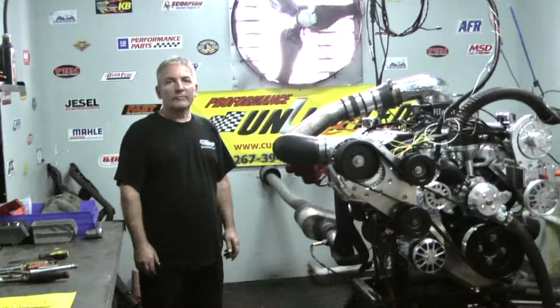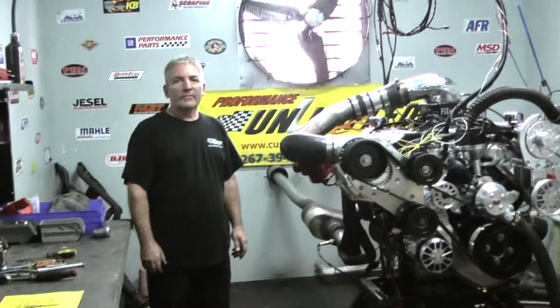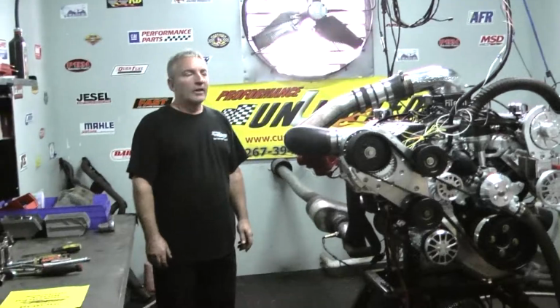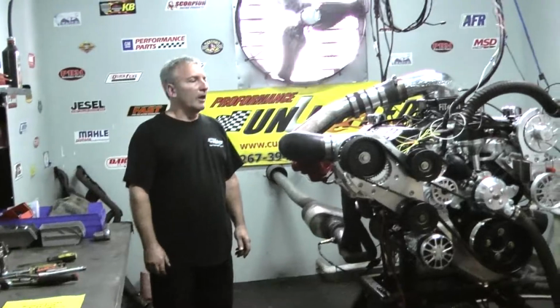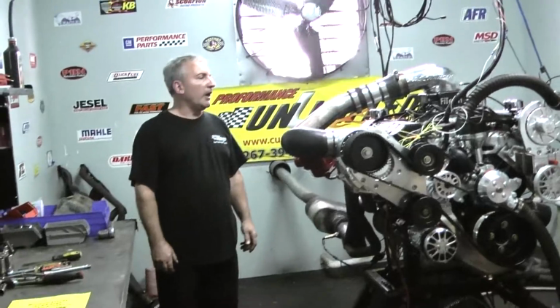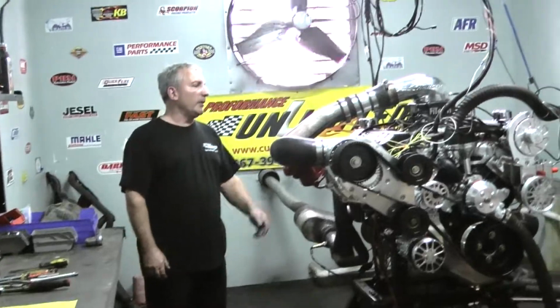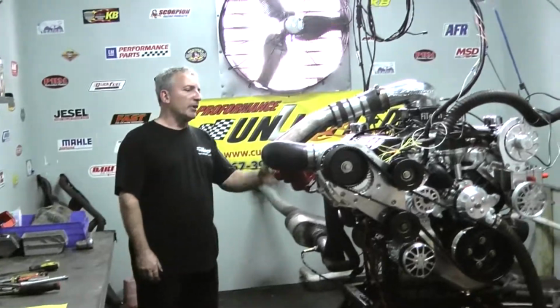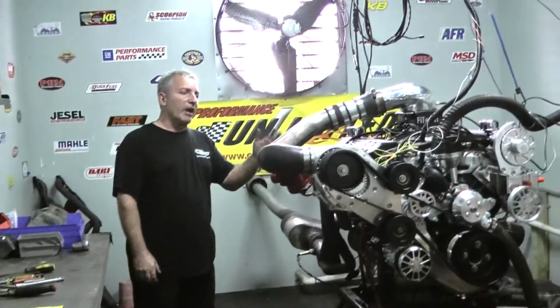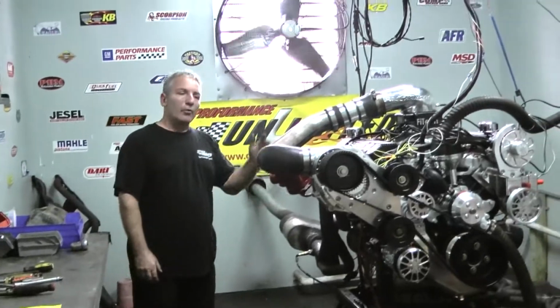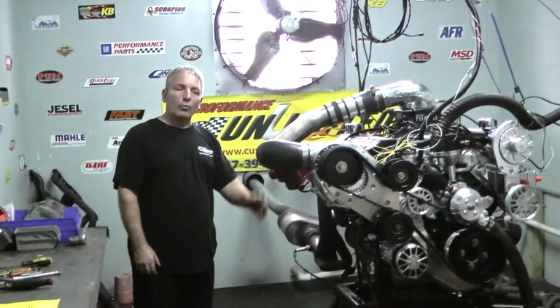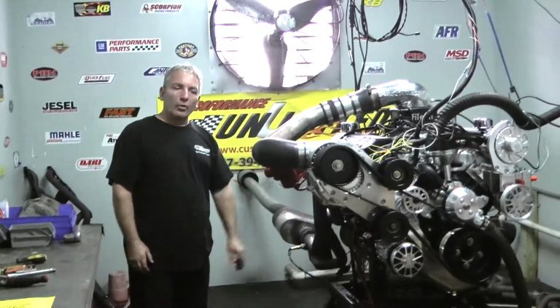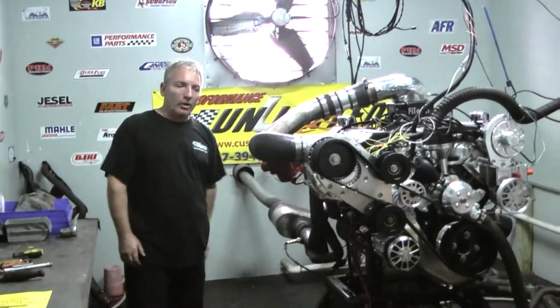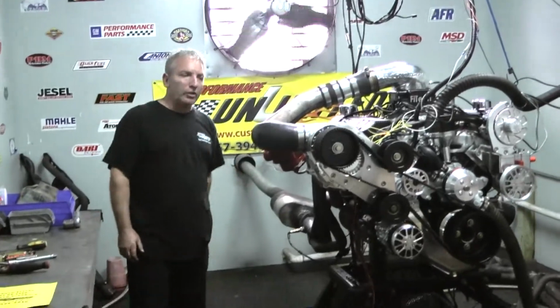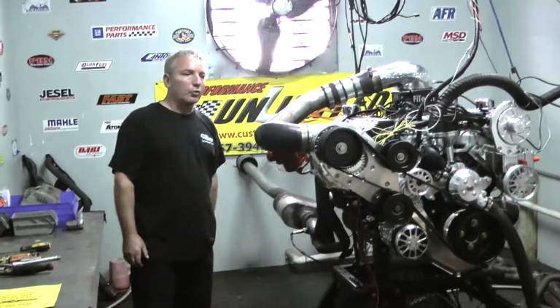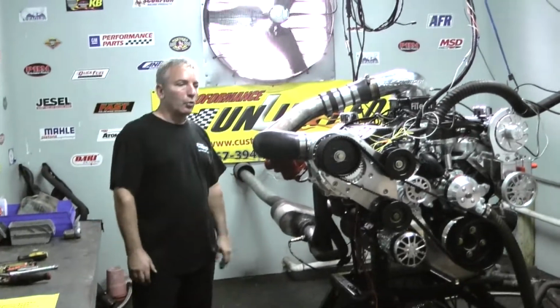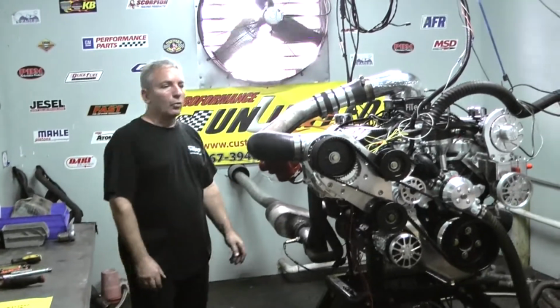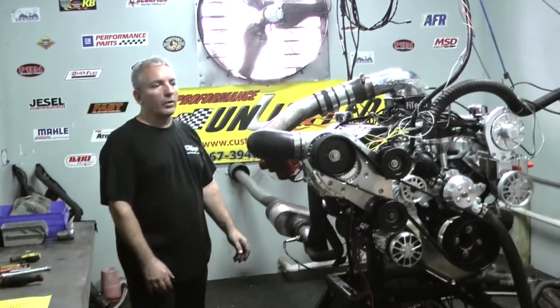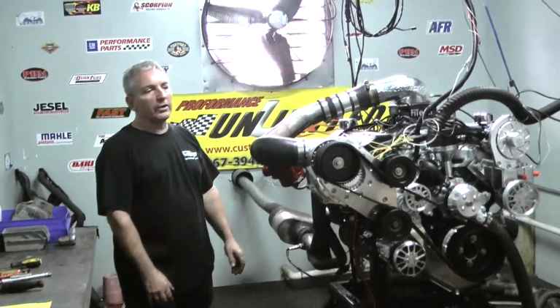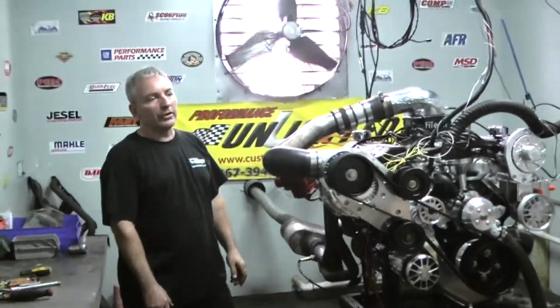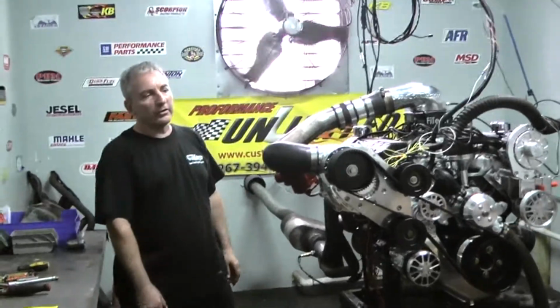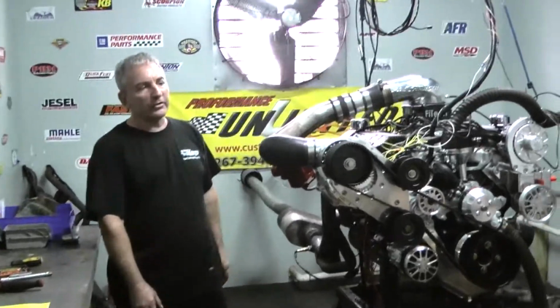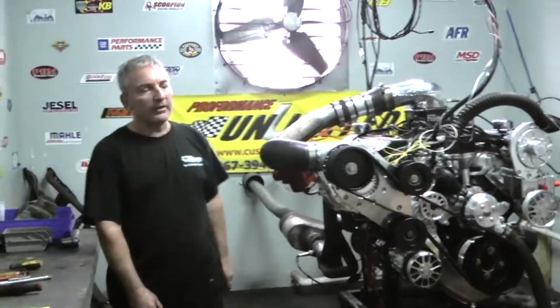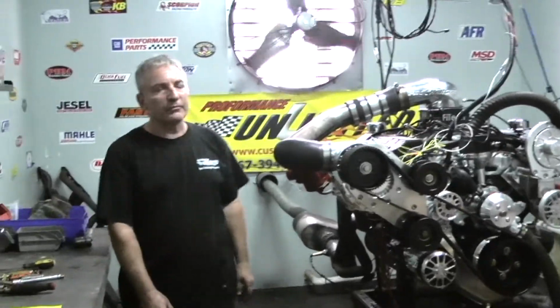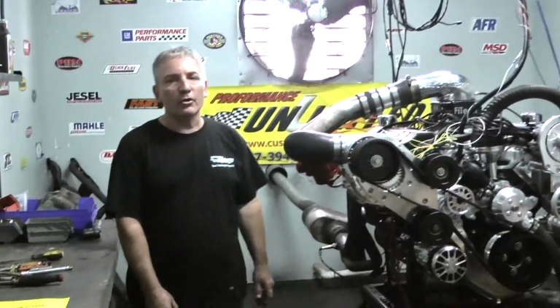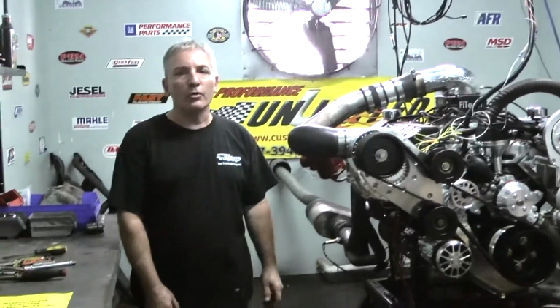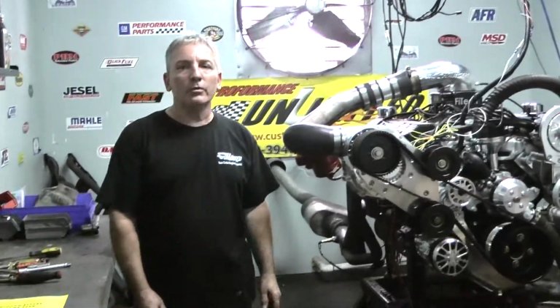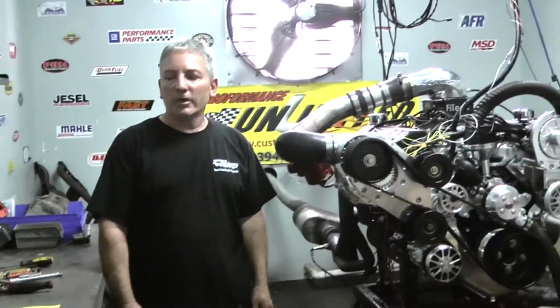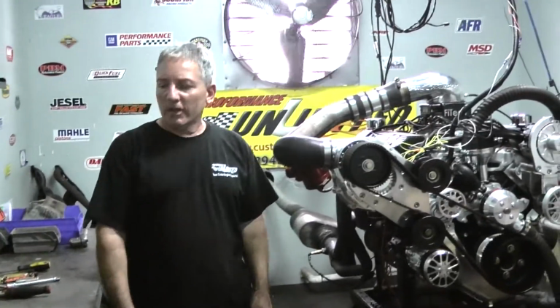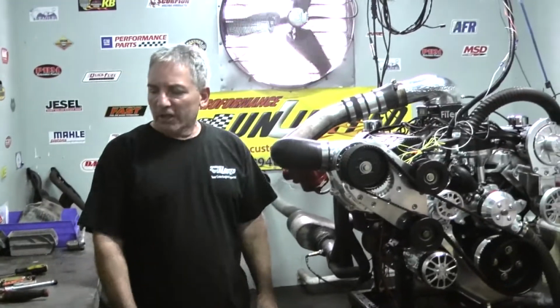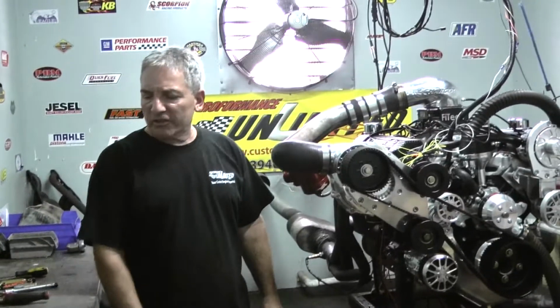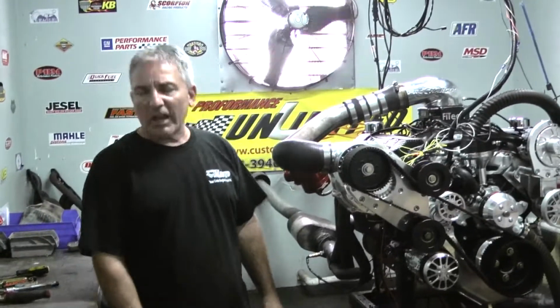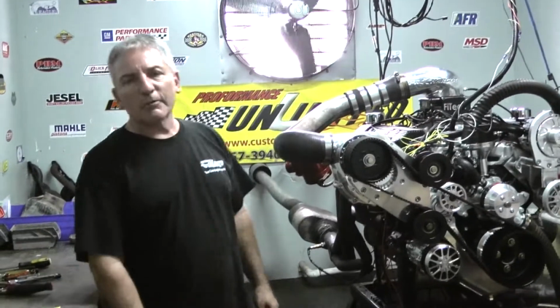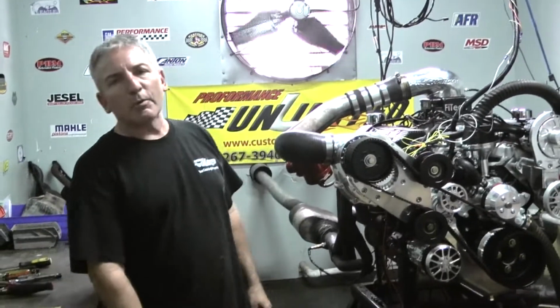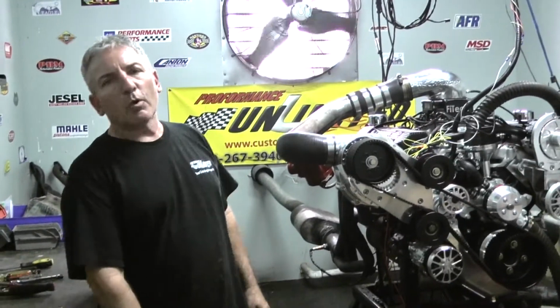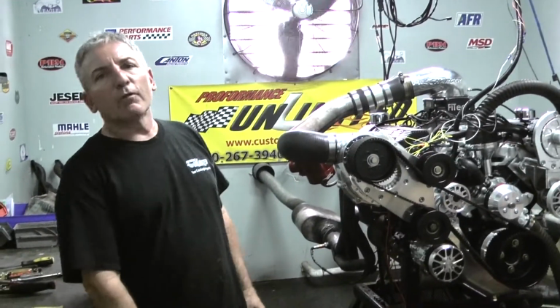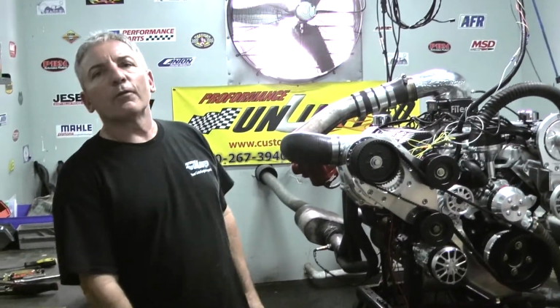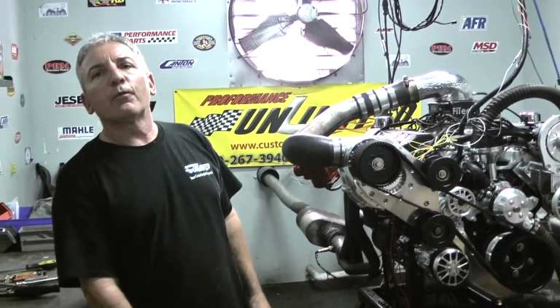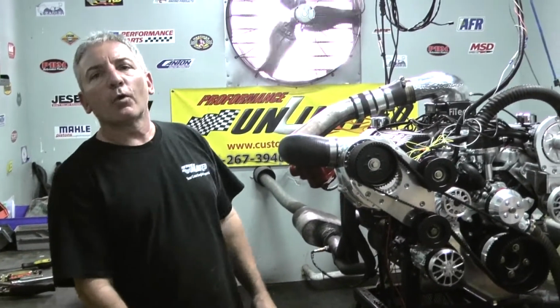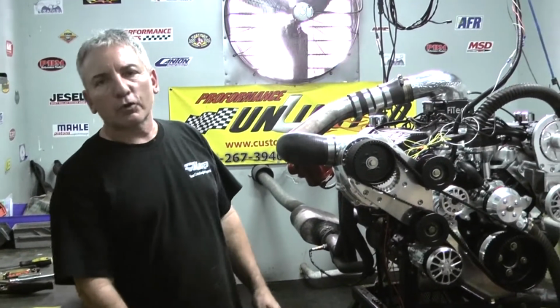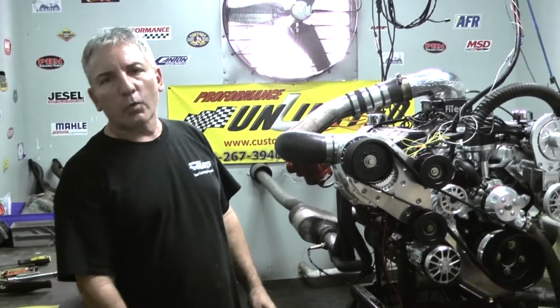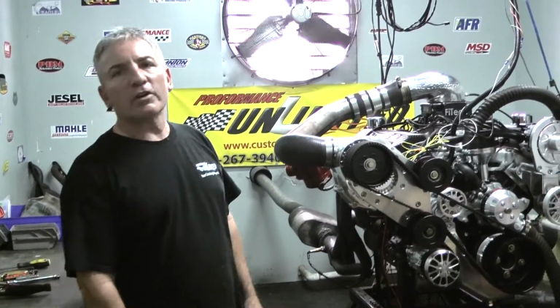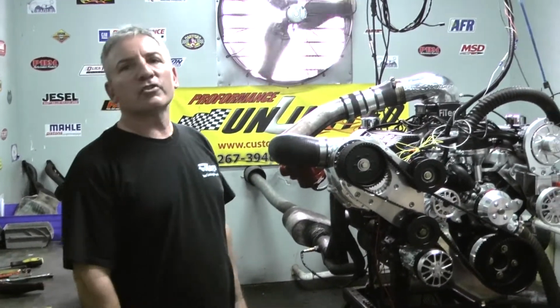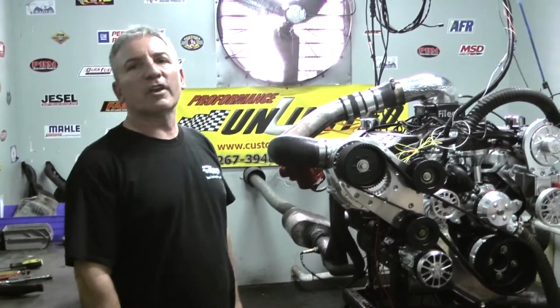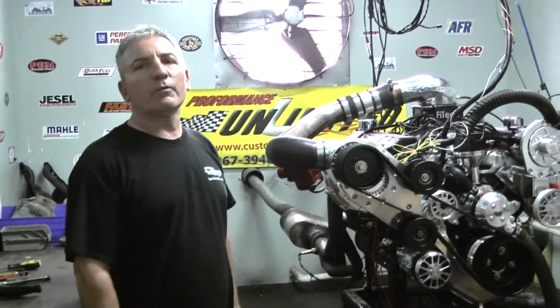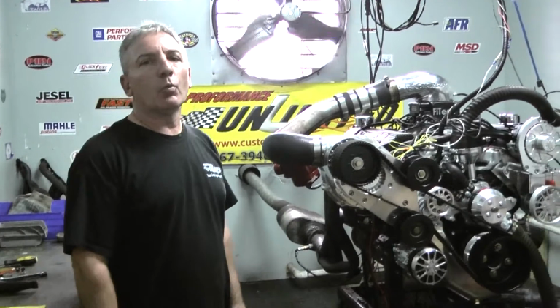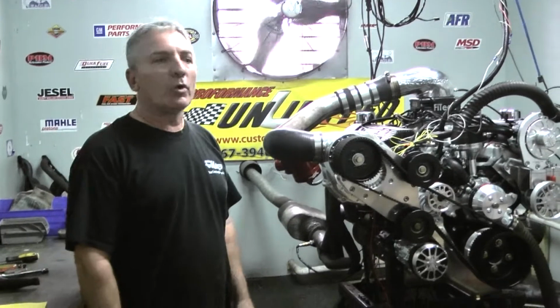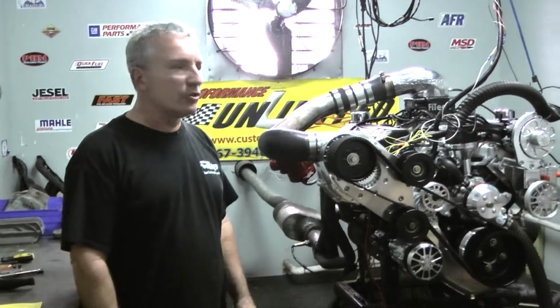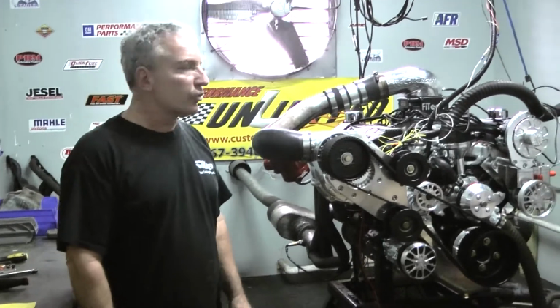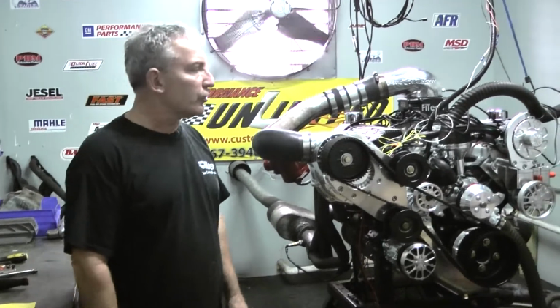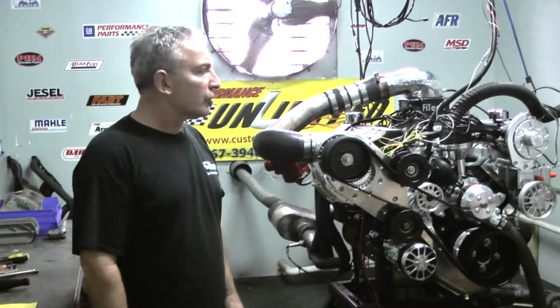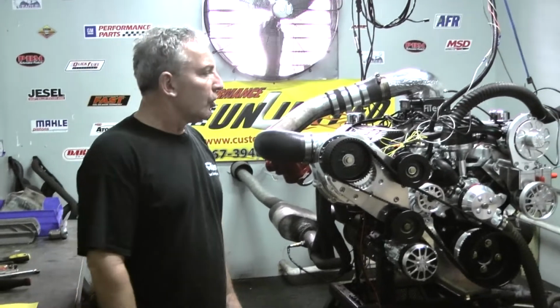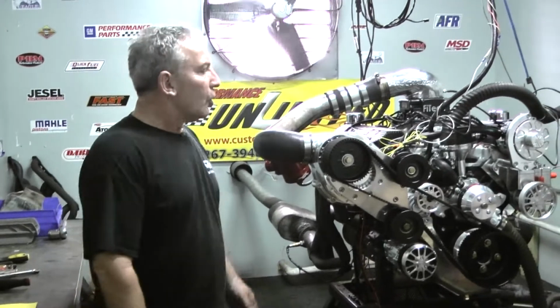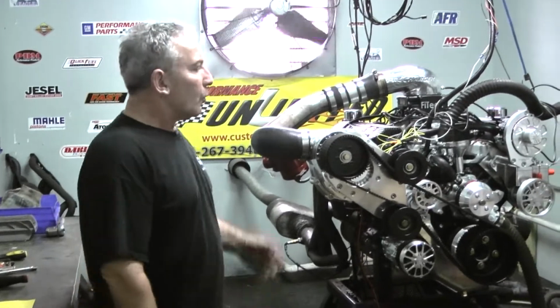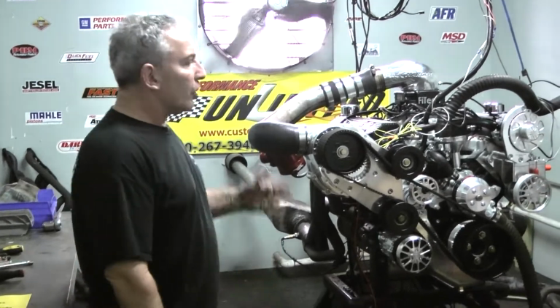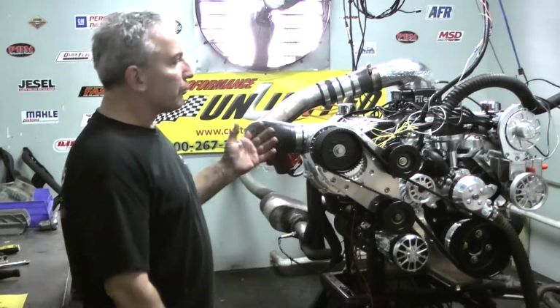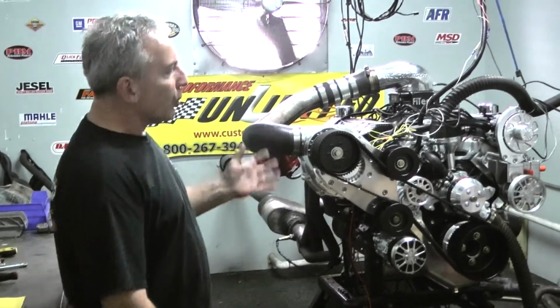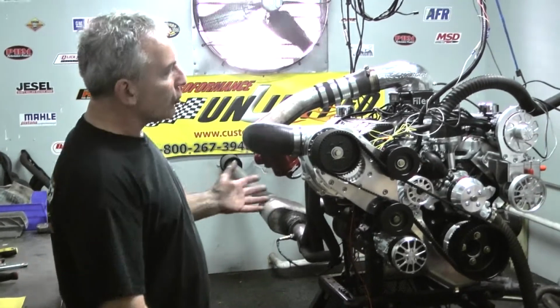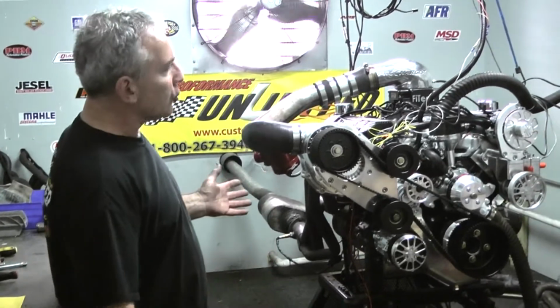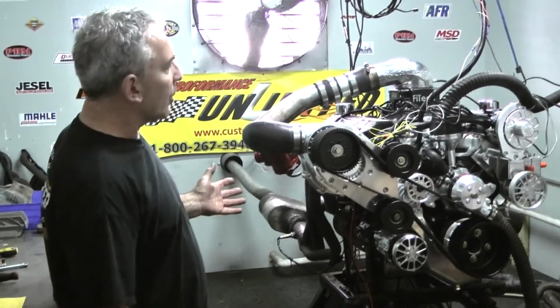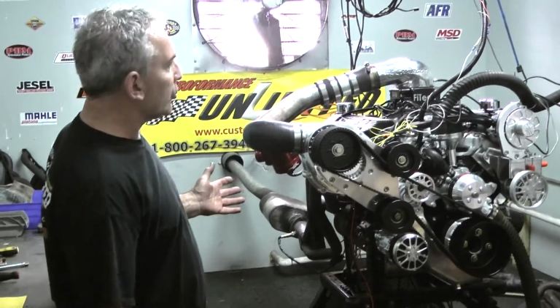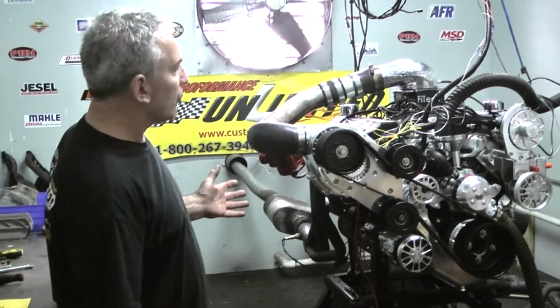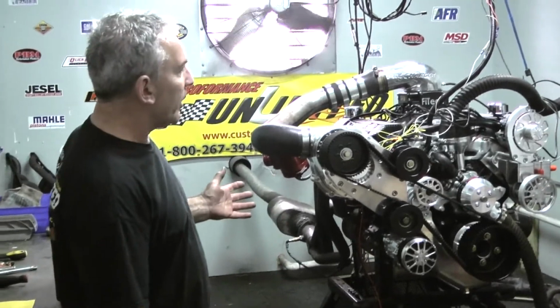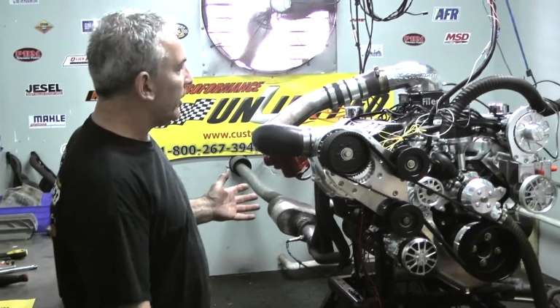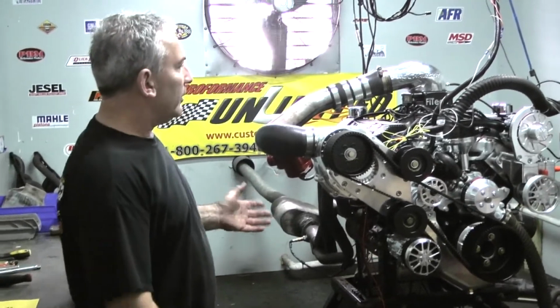Hey, we got a really cool one here this afternoon. It happens to be one of our 427 Windsors with a Pro Charger on it.